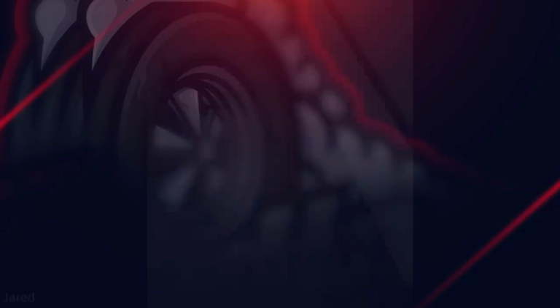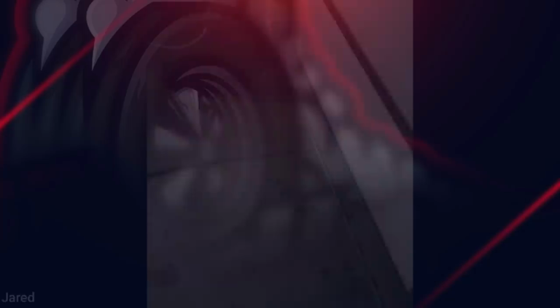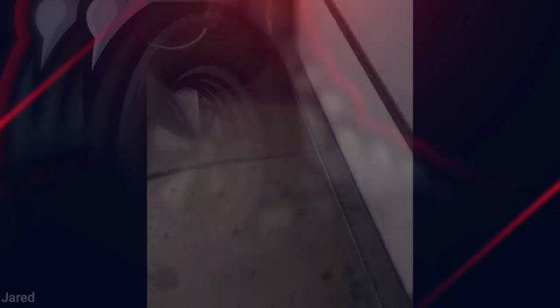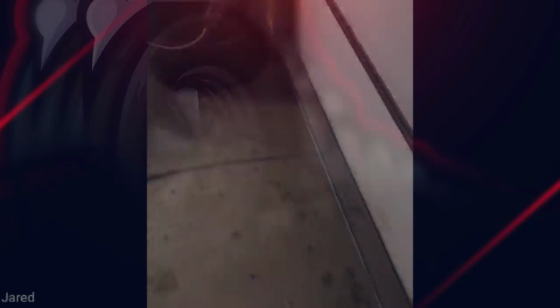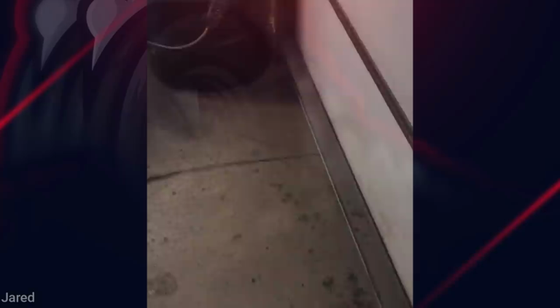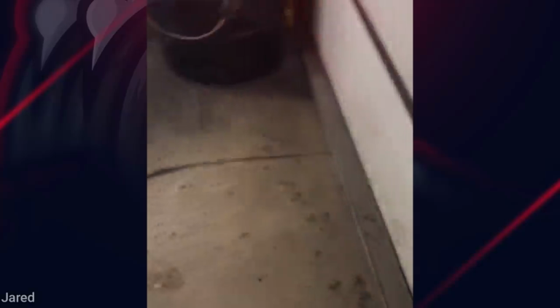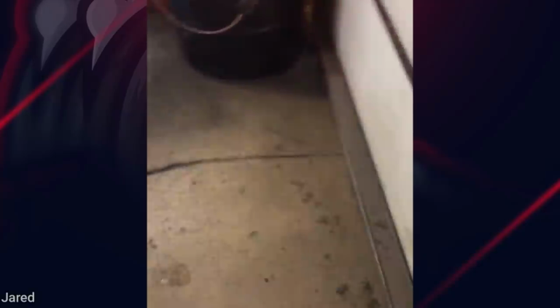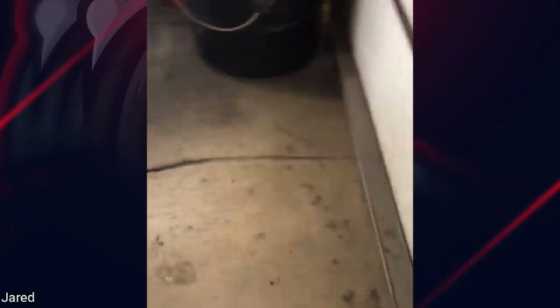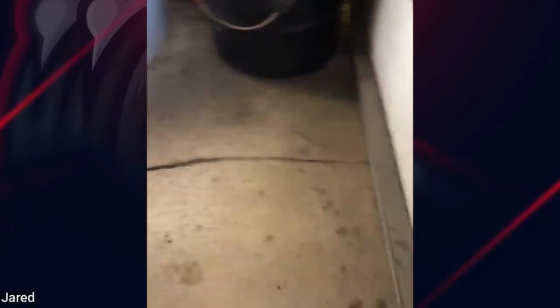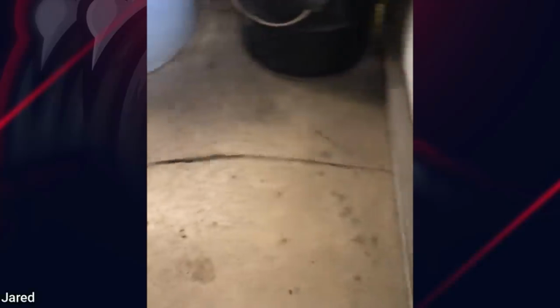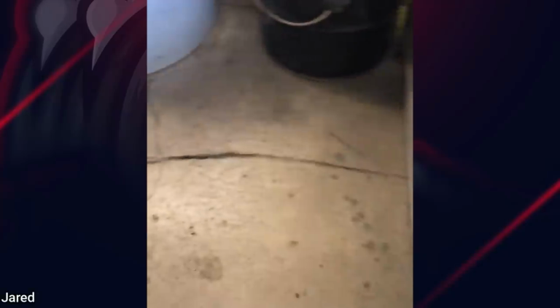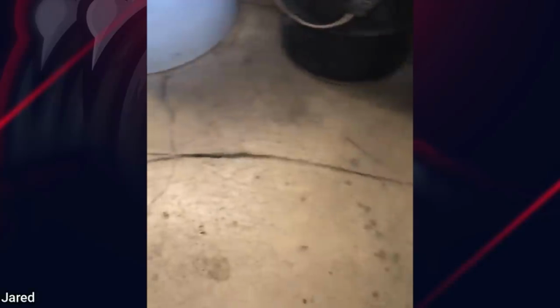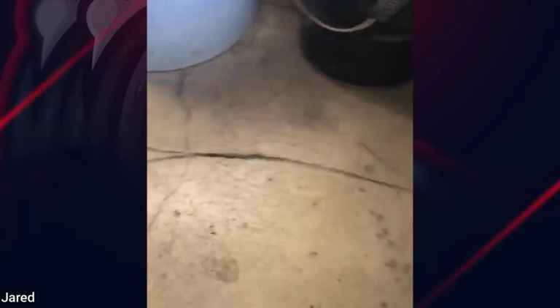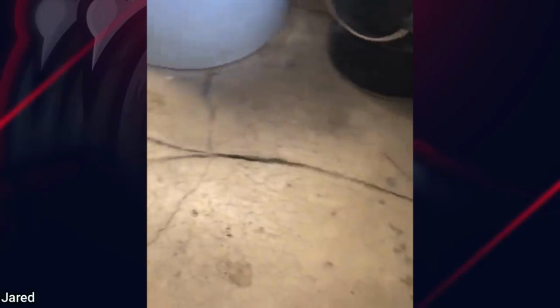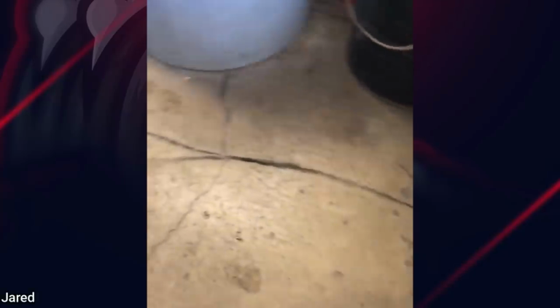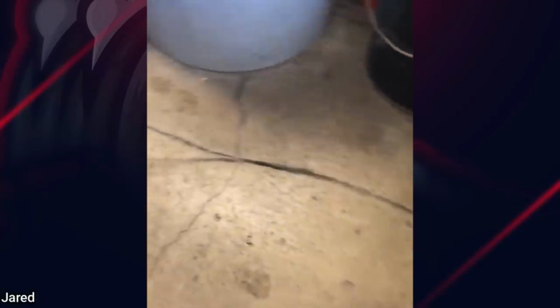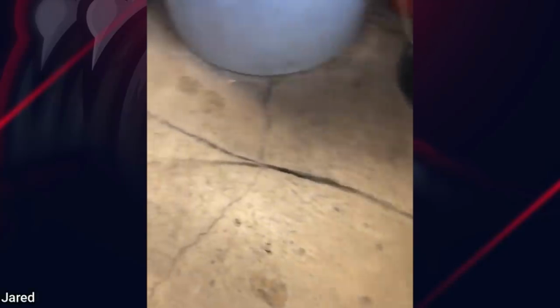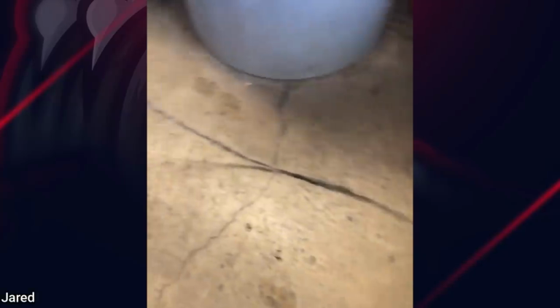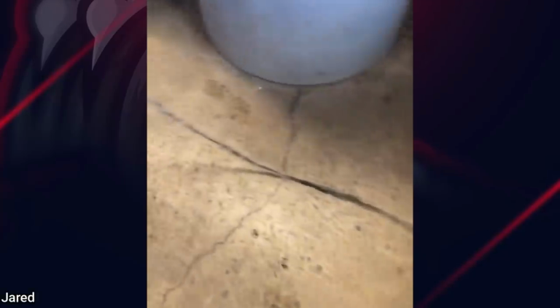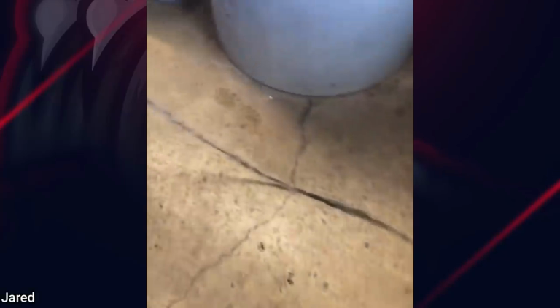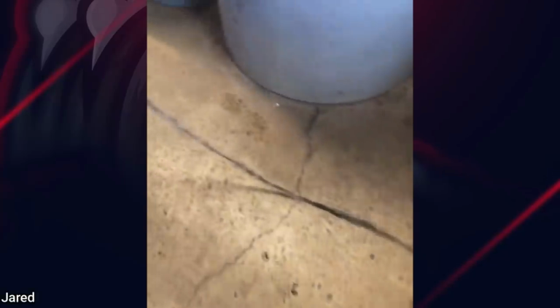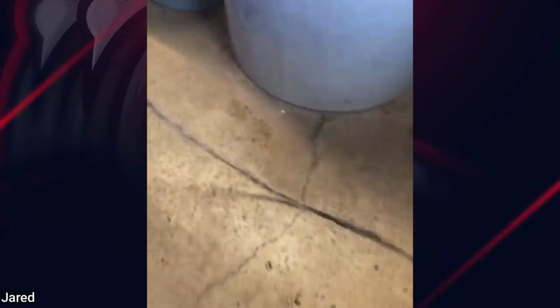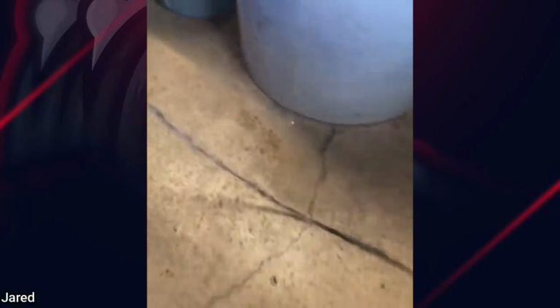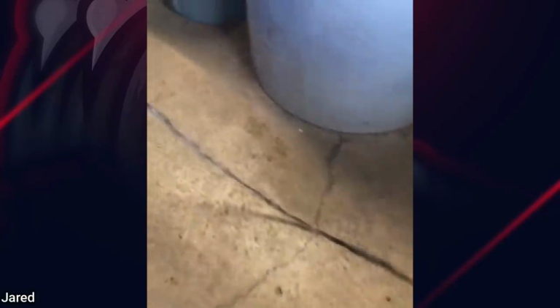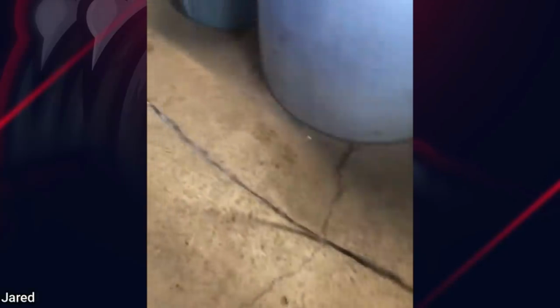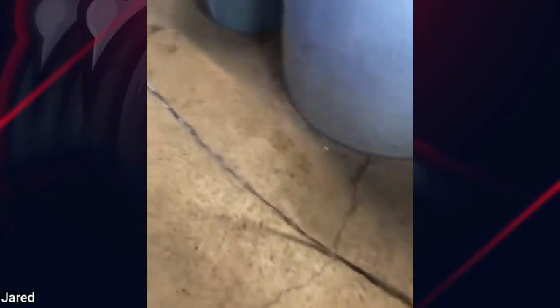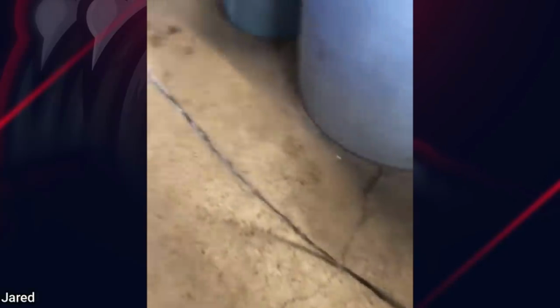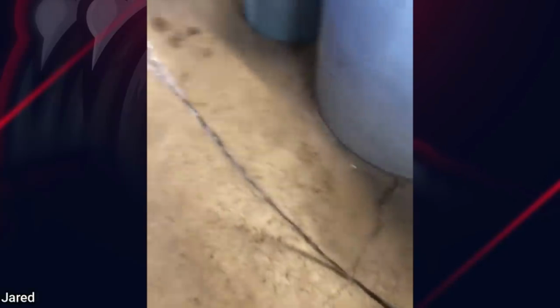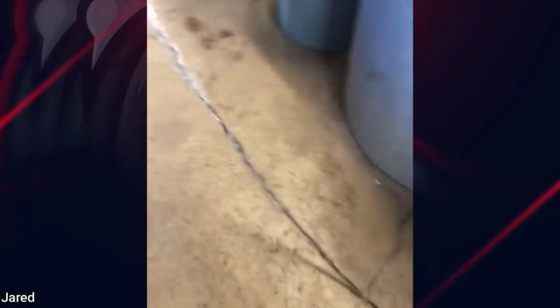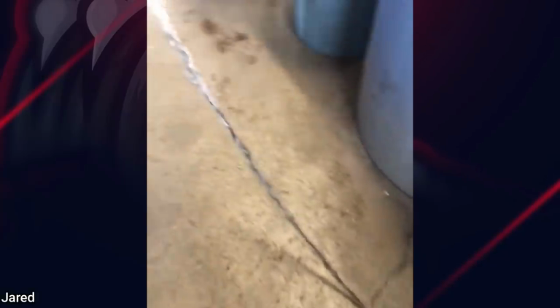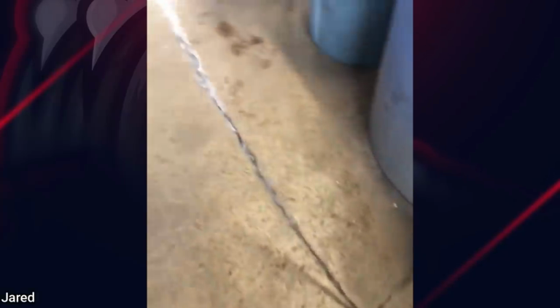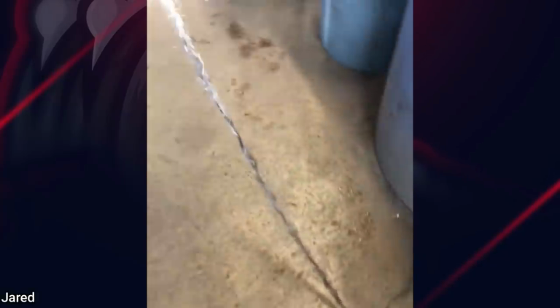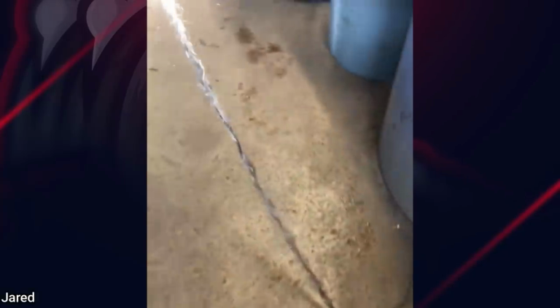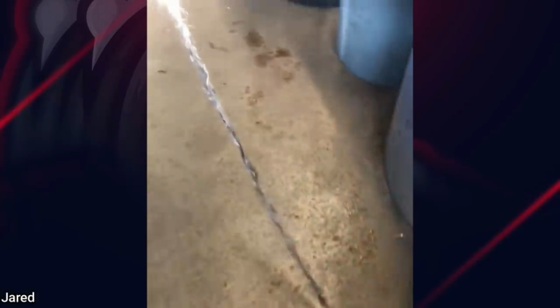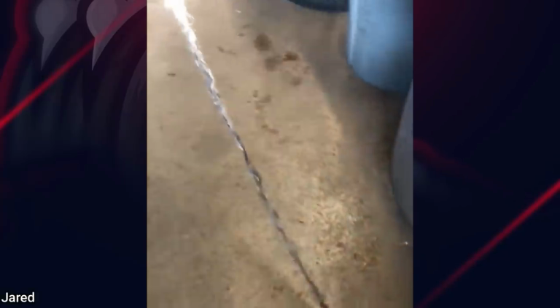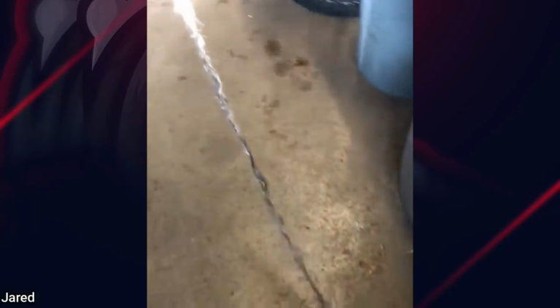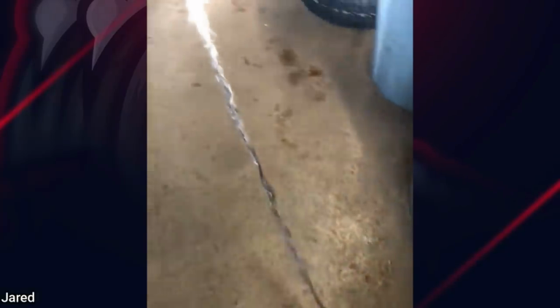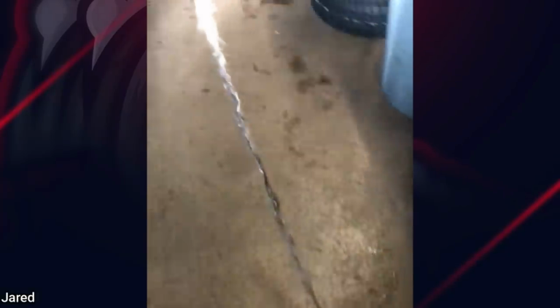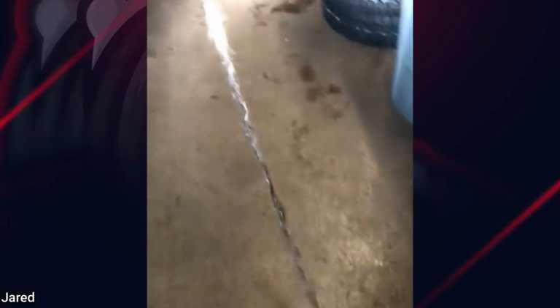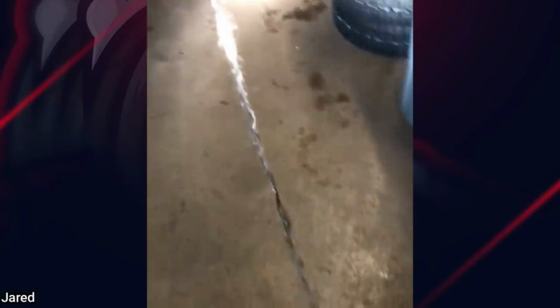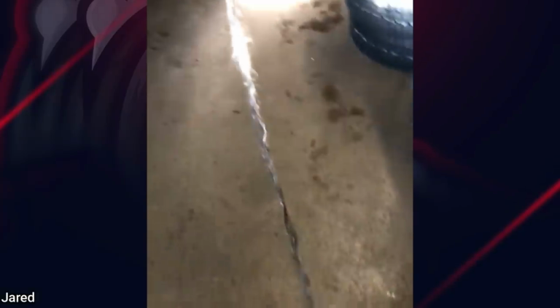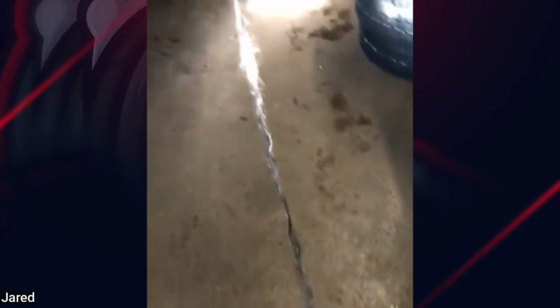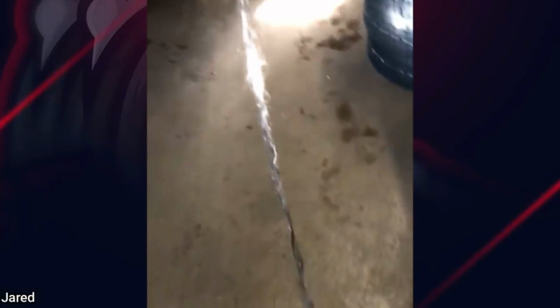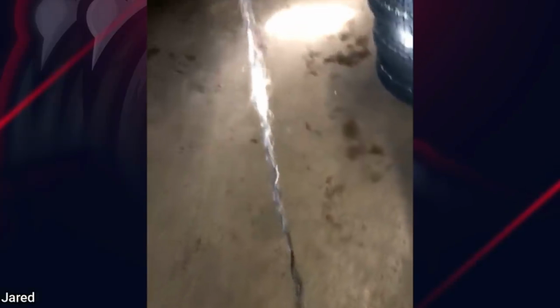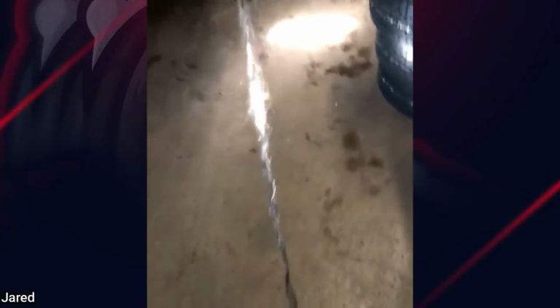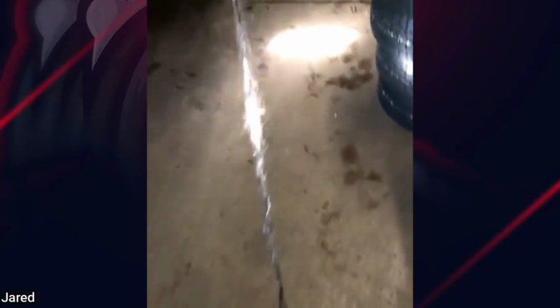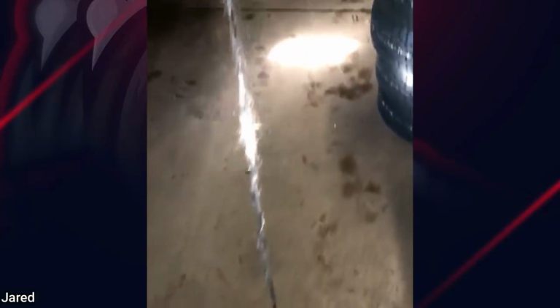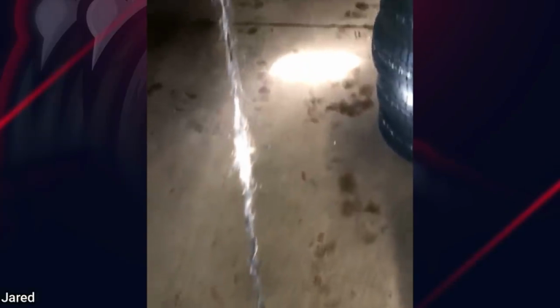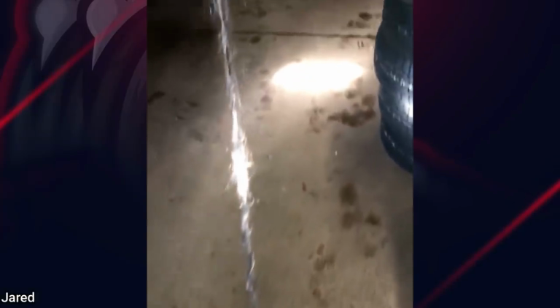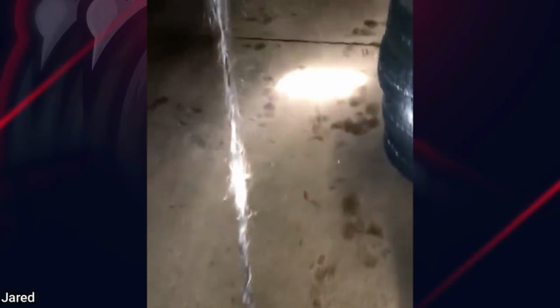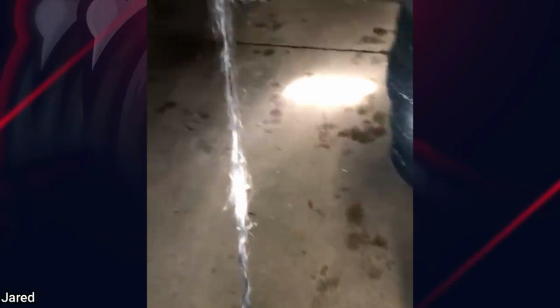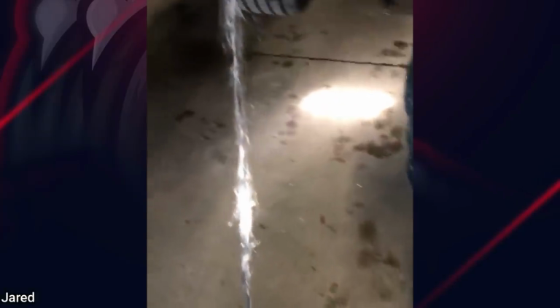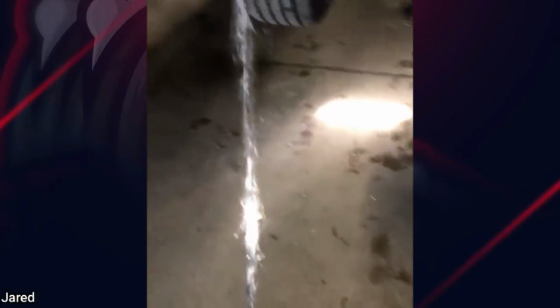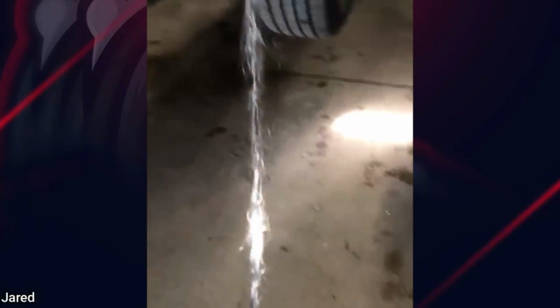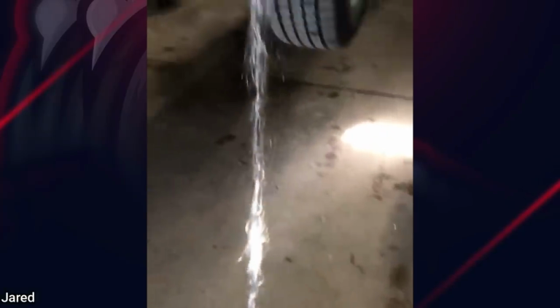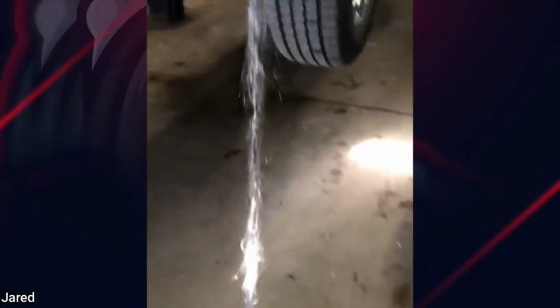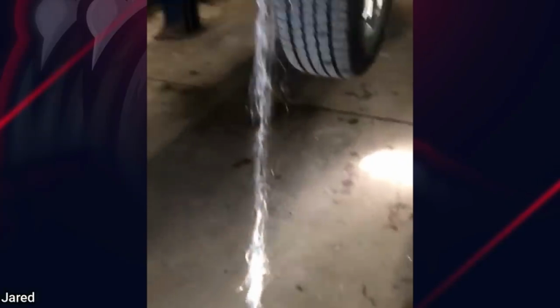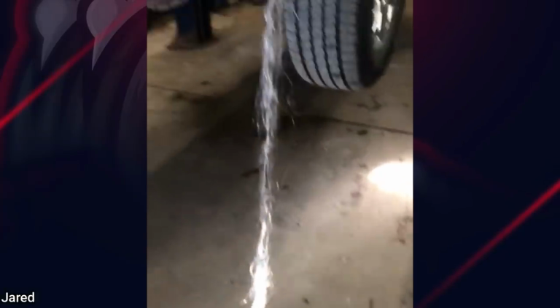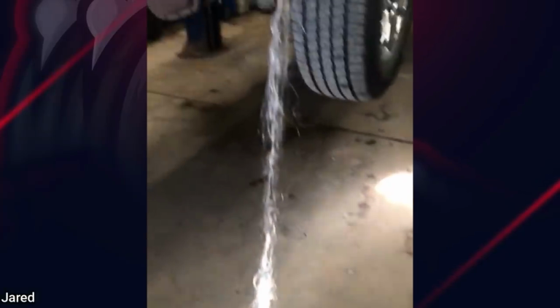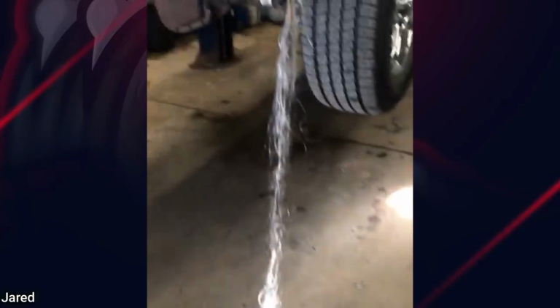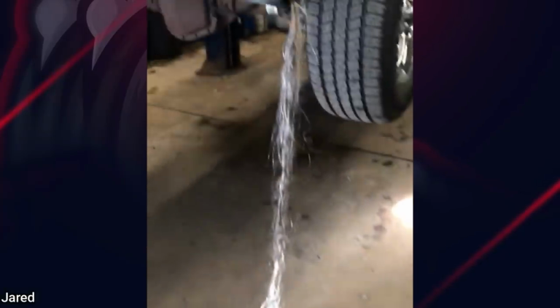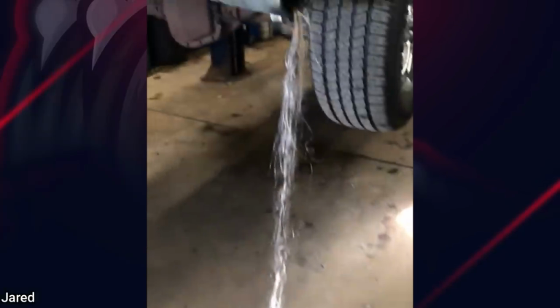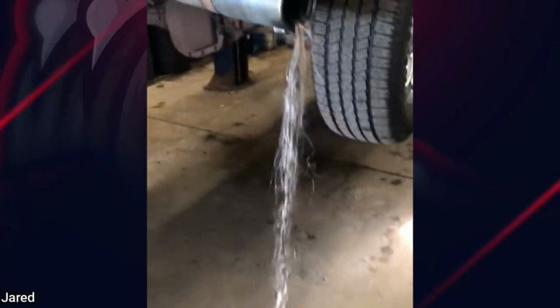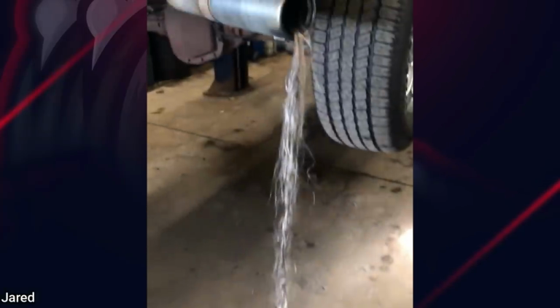A customer came in to get their tires replaced and the mechanic noticed this, which seems to be fiberglass insulation from the resonator.